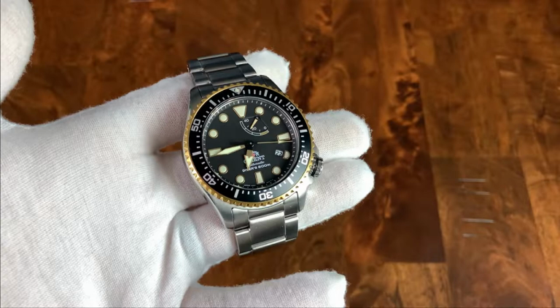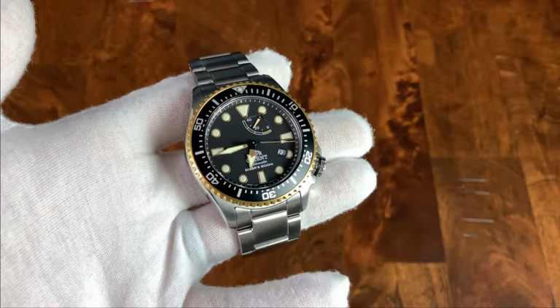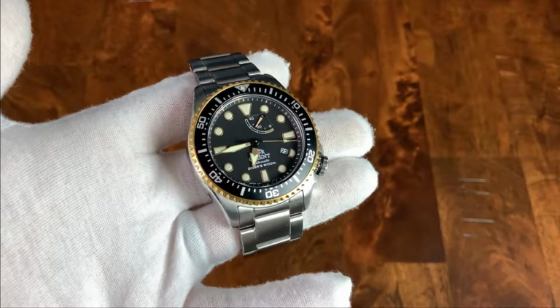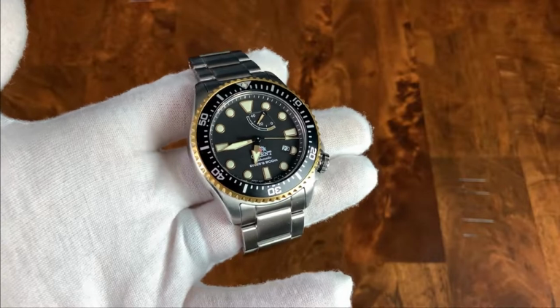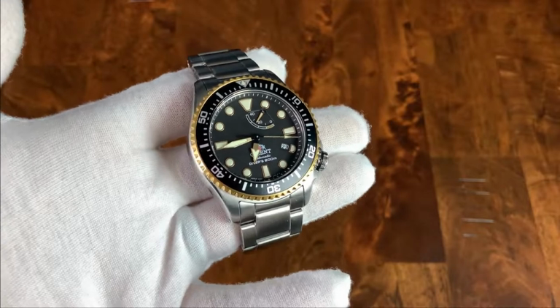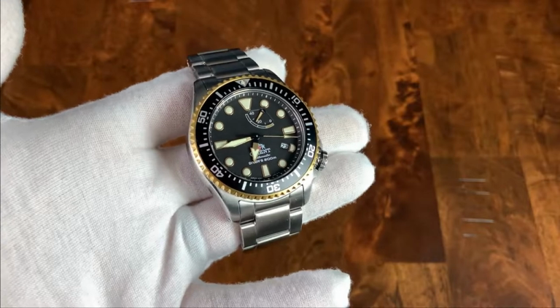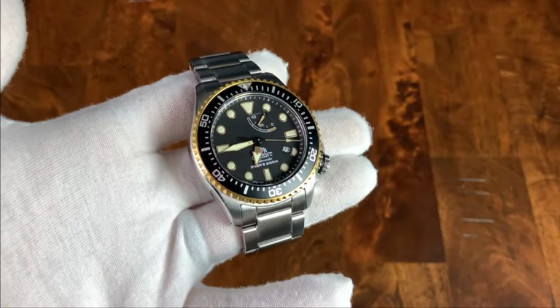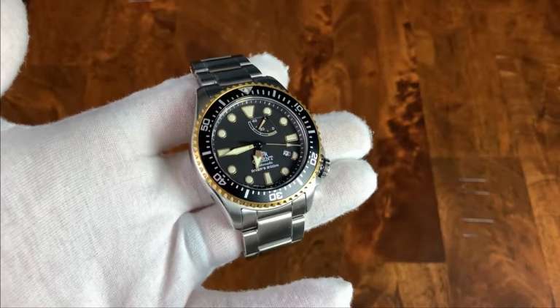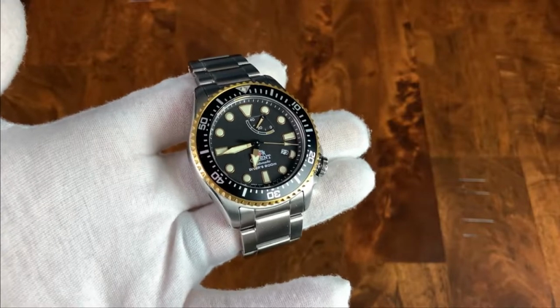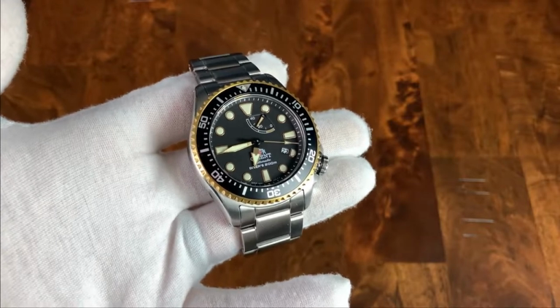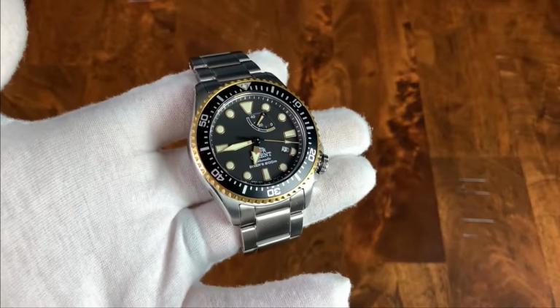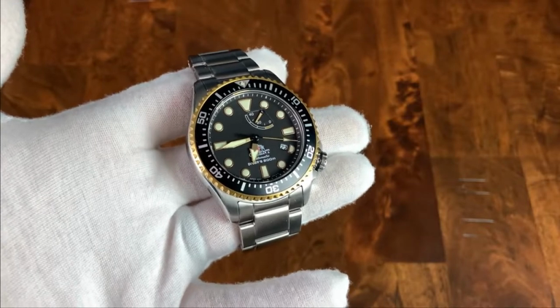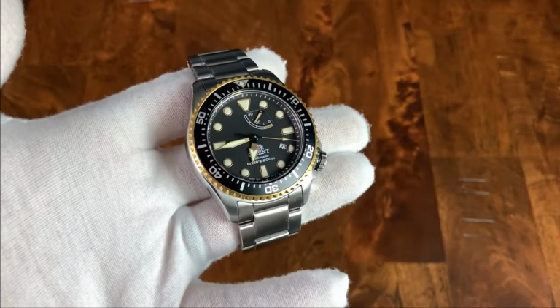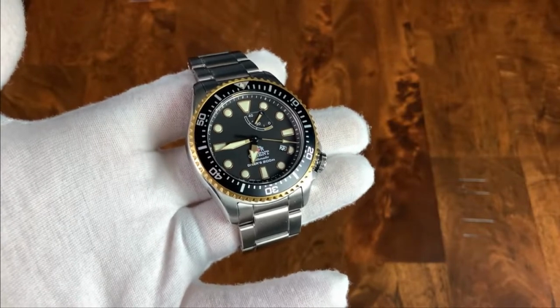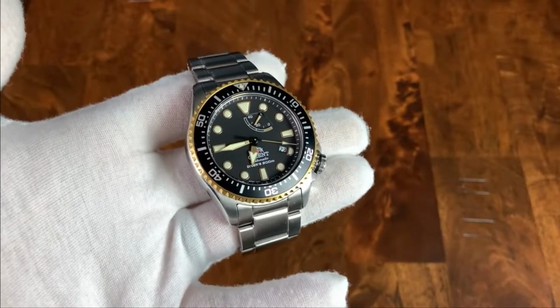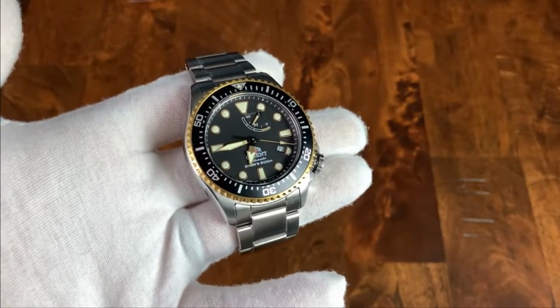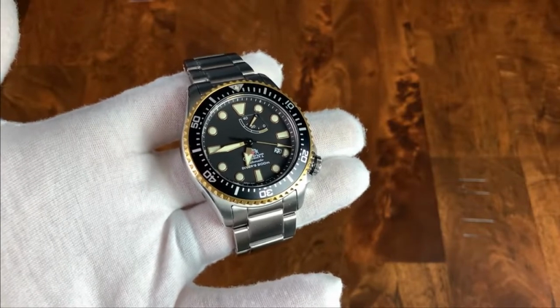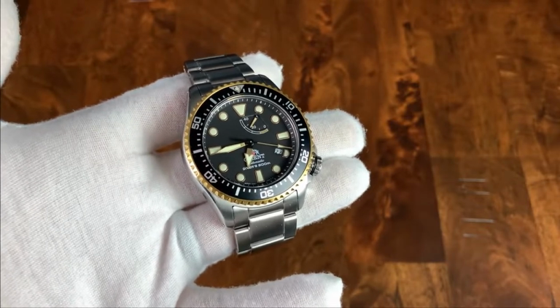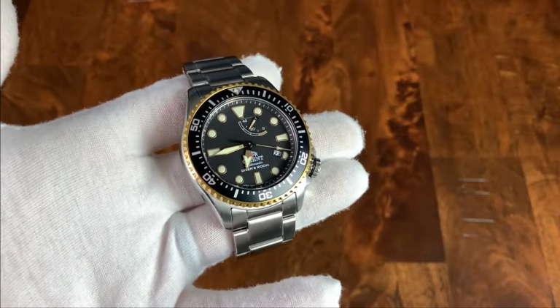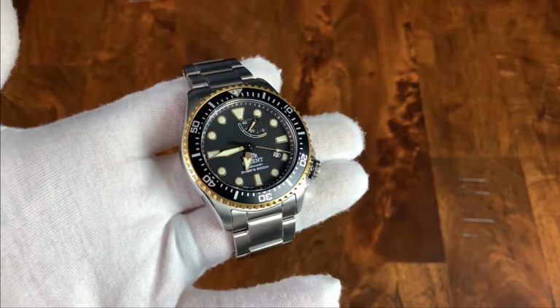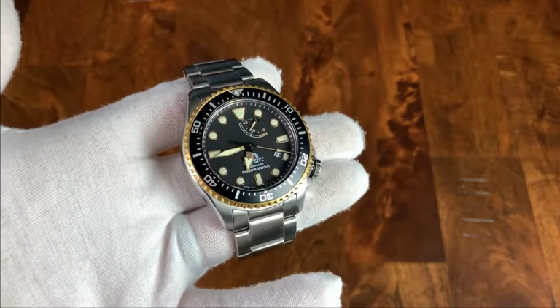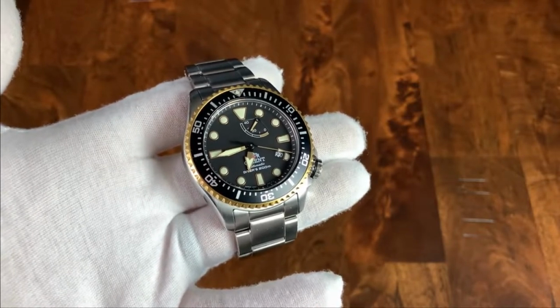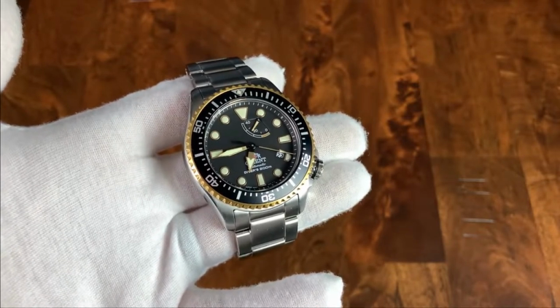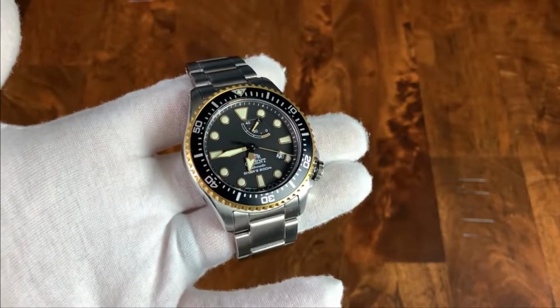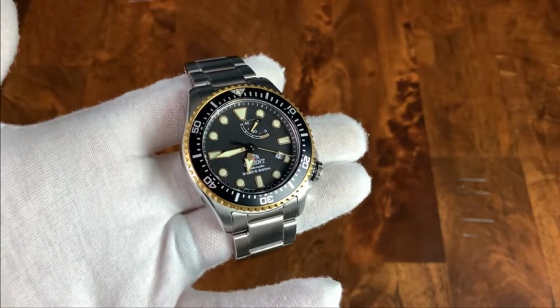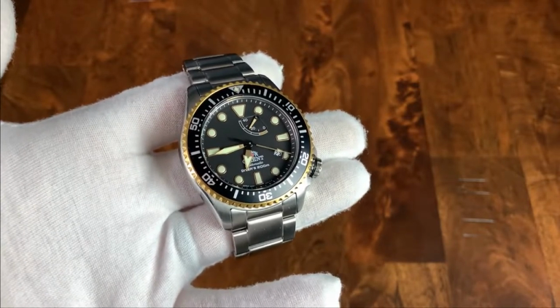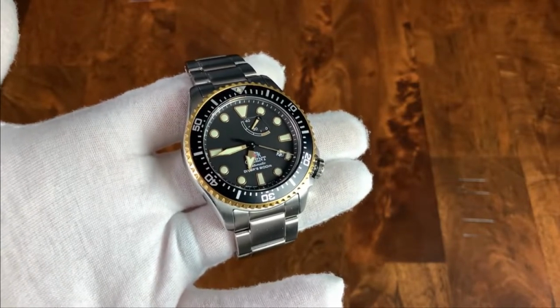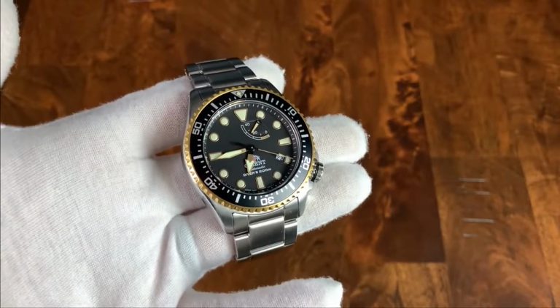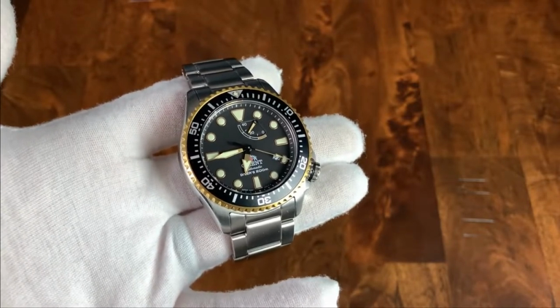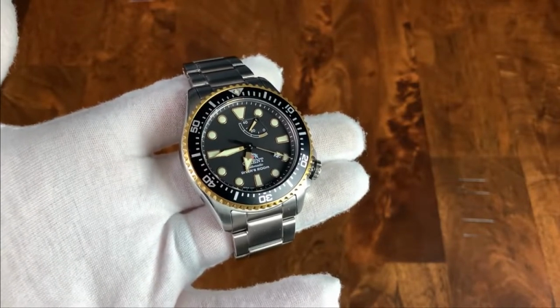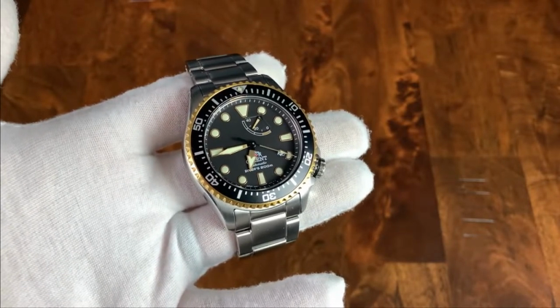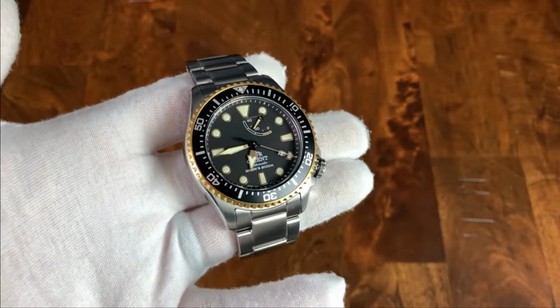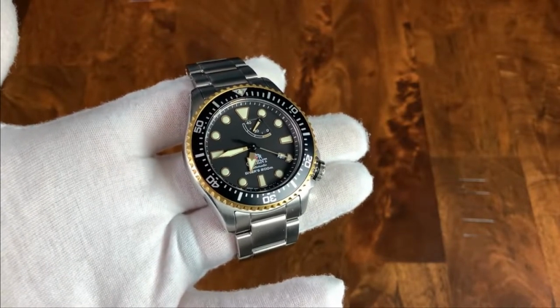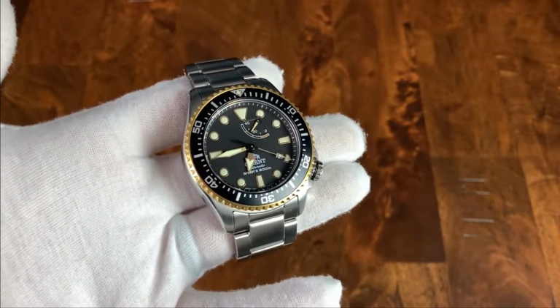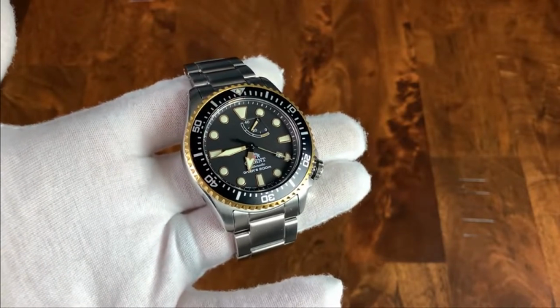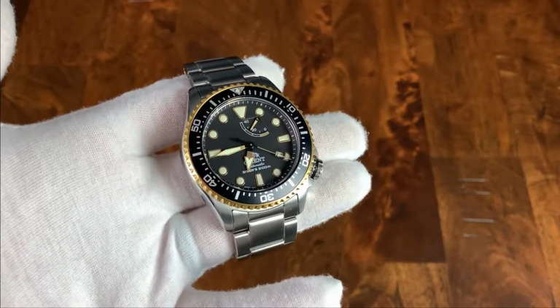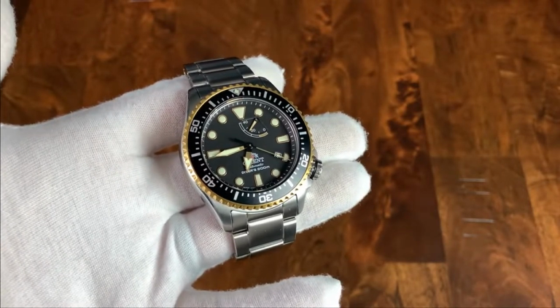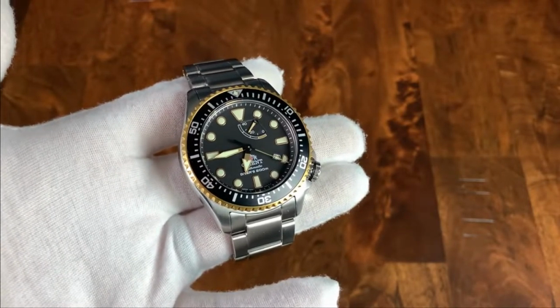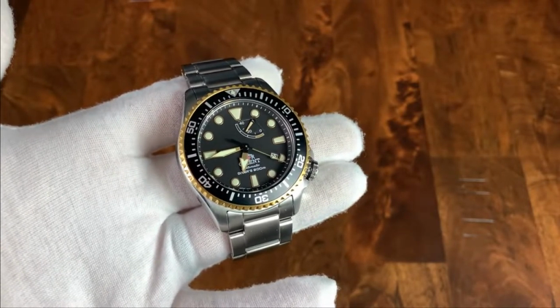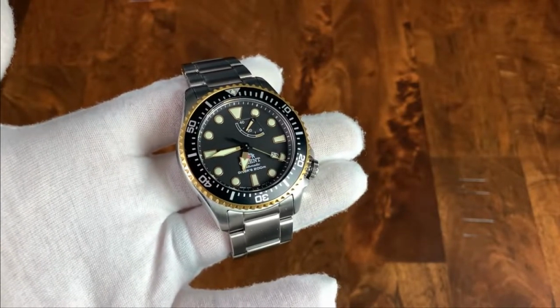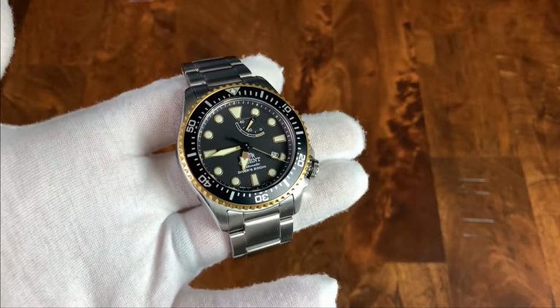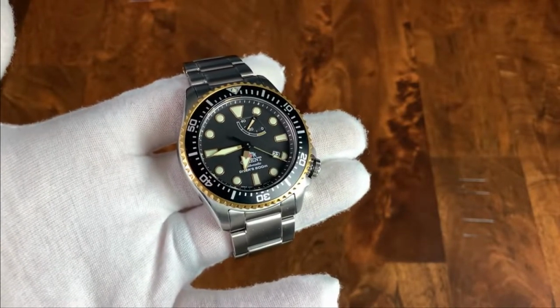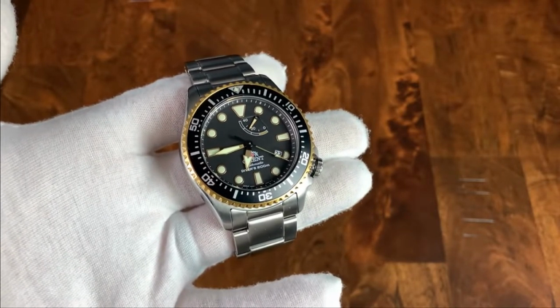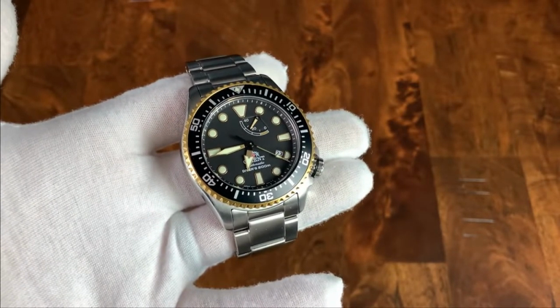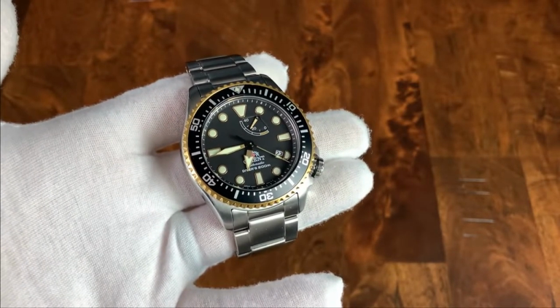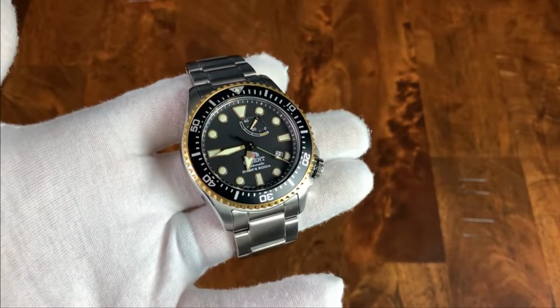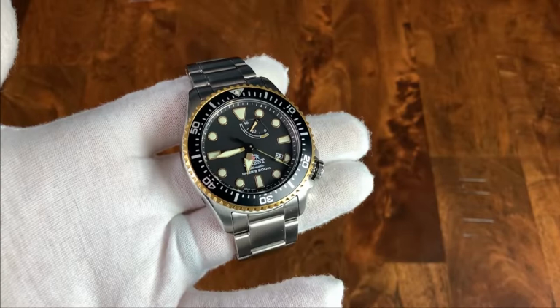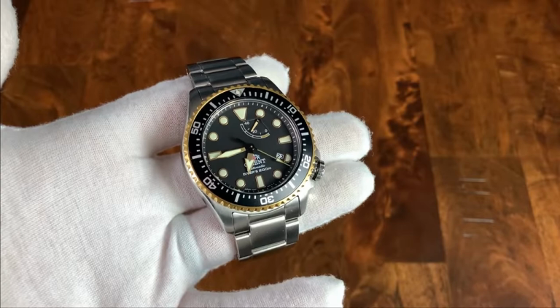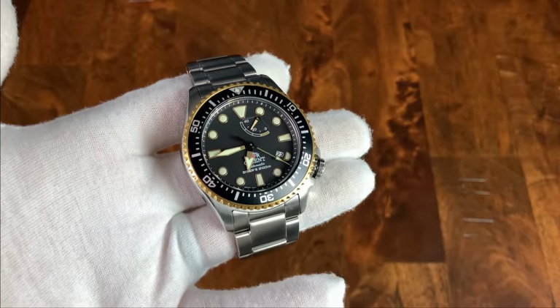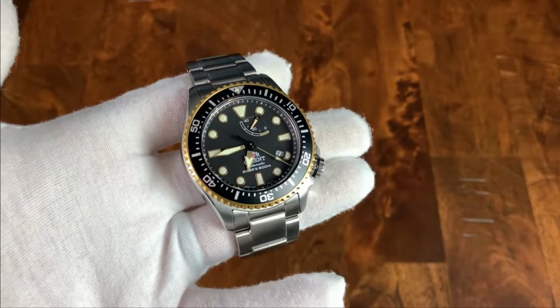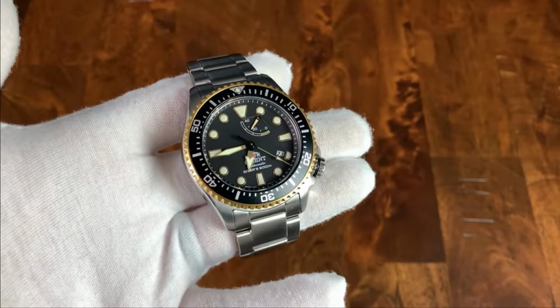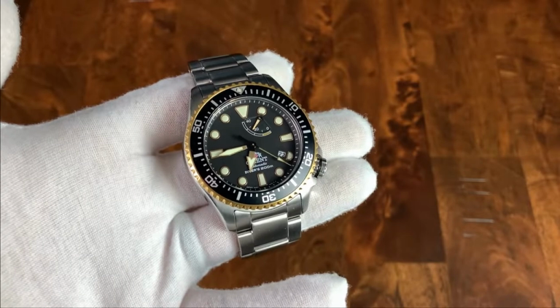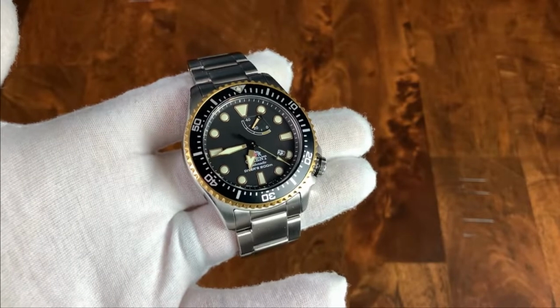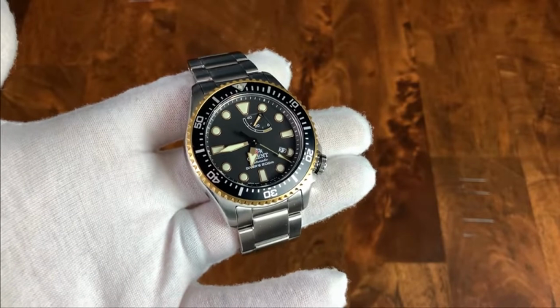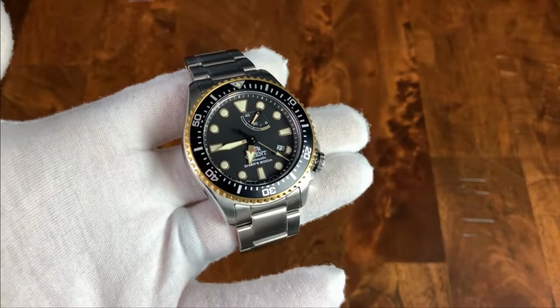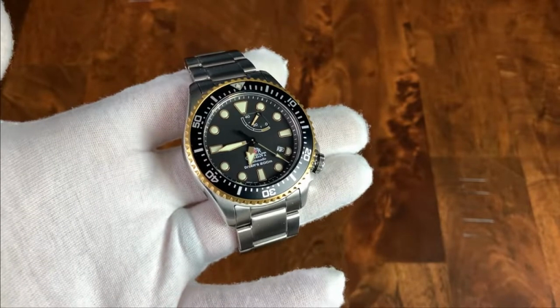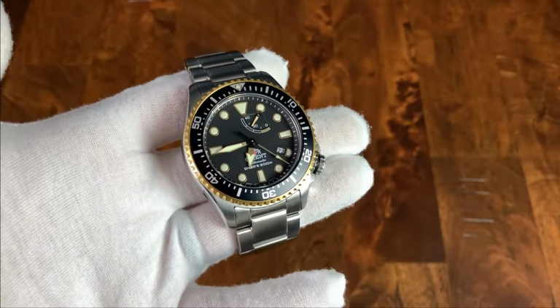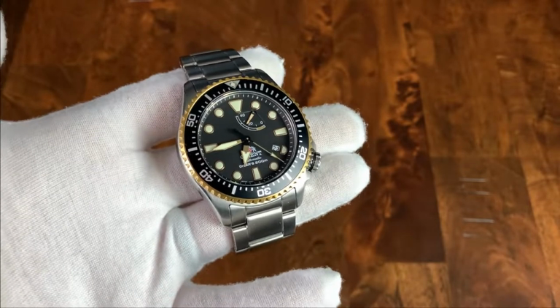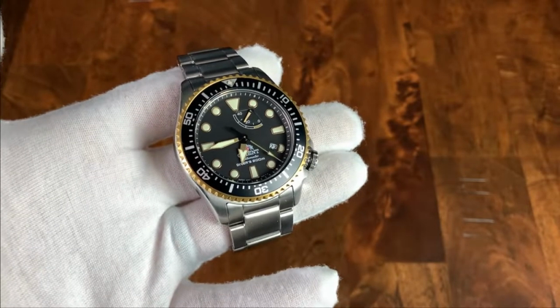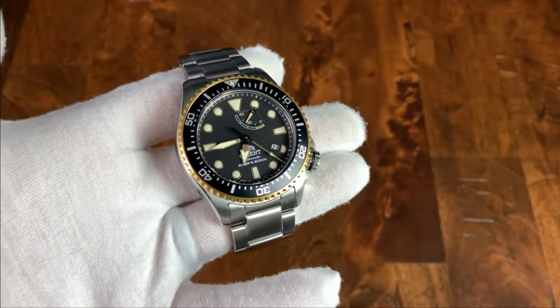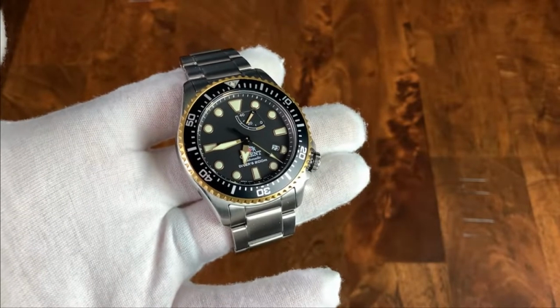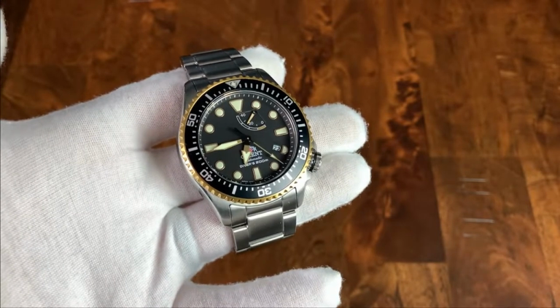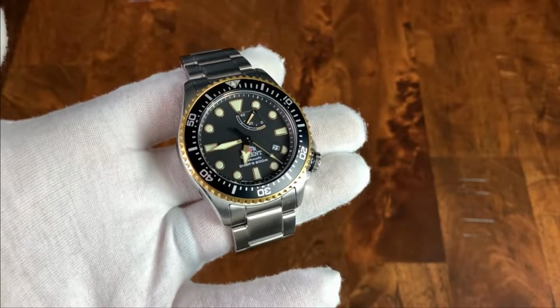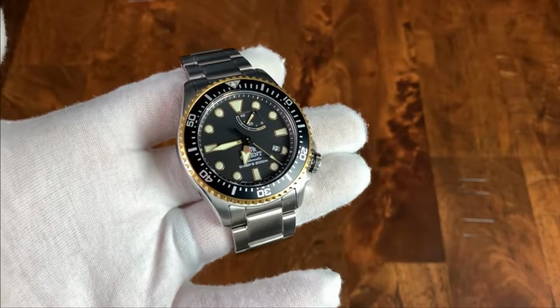My name is Jason, and this is Just Watches. Today we have a watch that has been lent to the channel by a friend, so thank you so much for that.